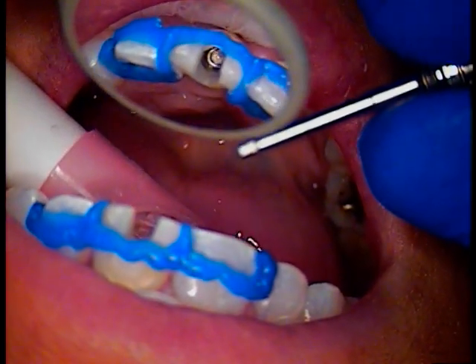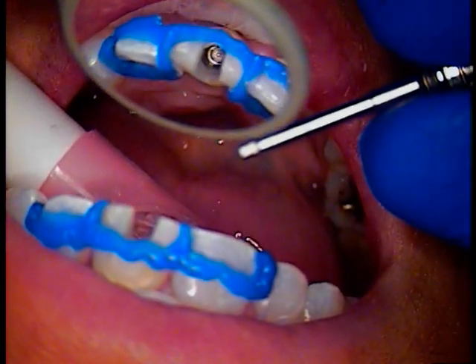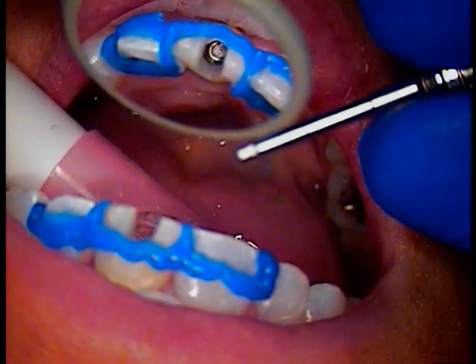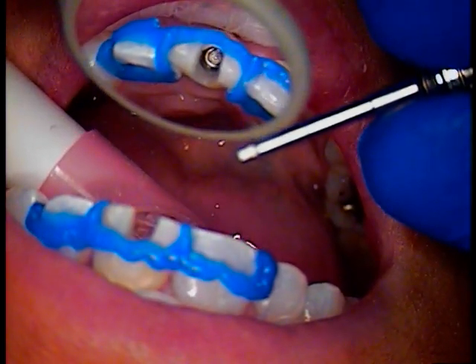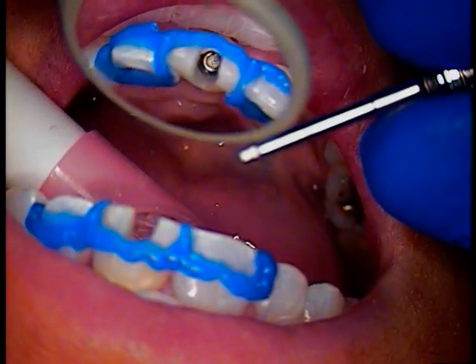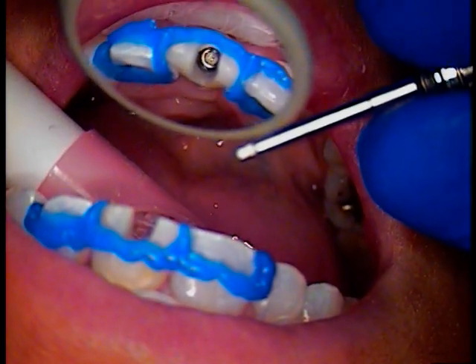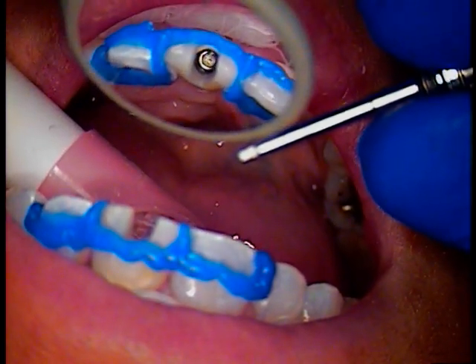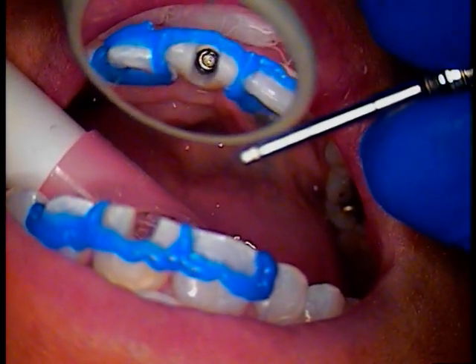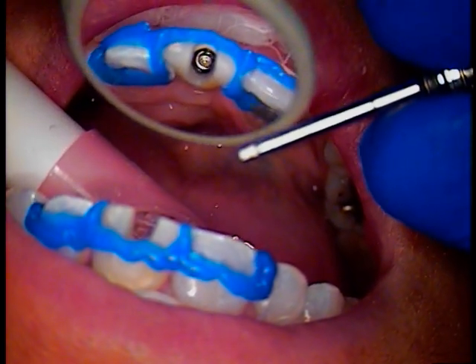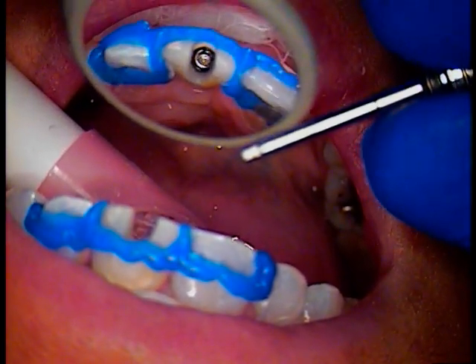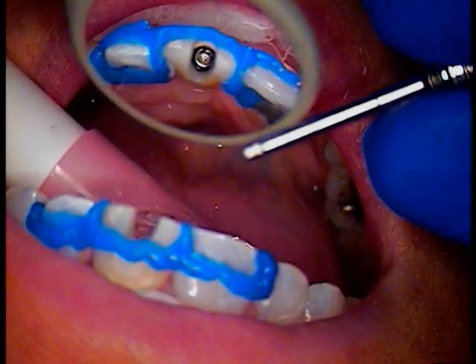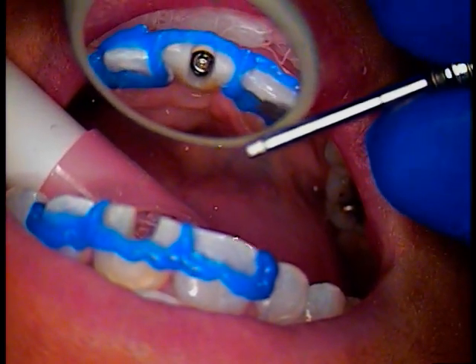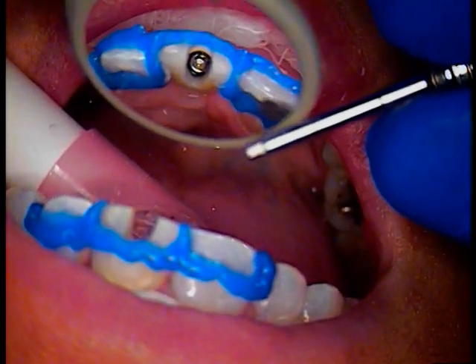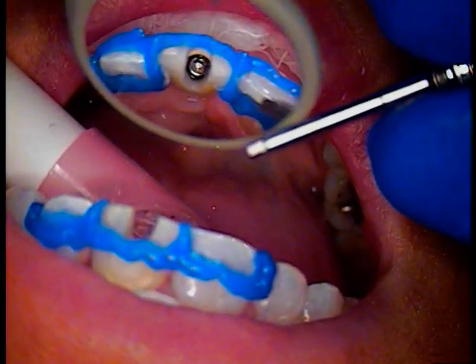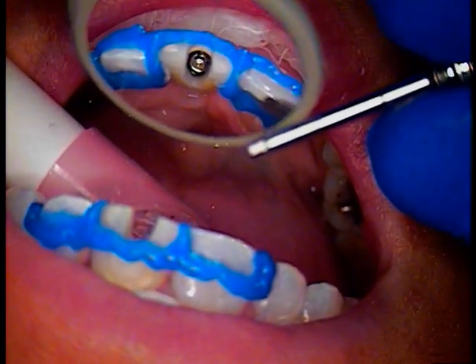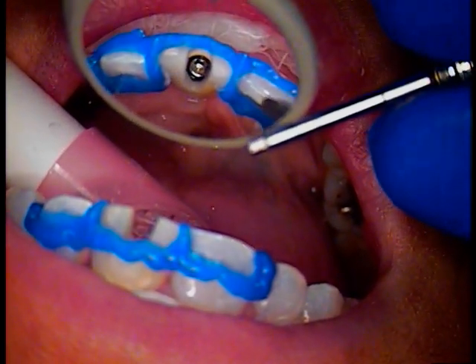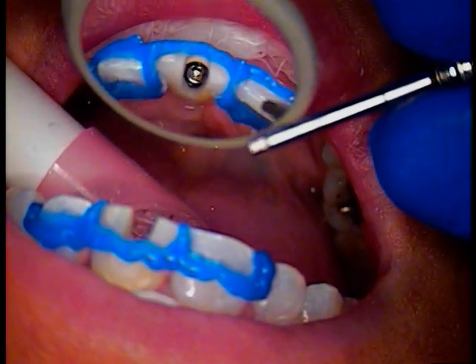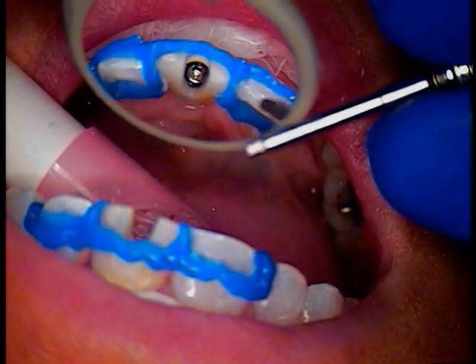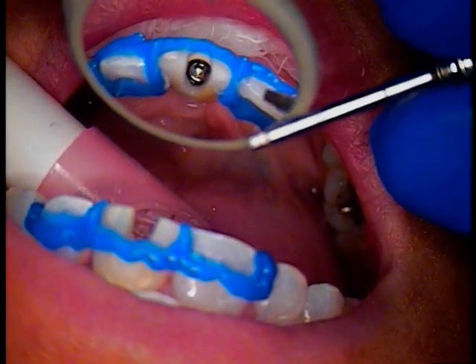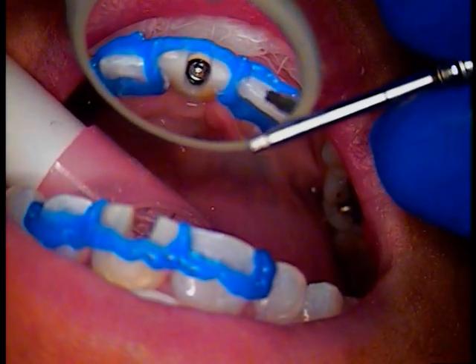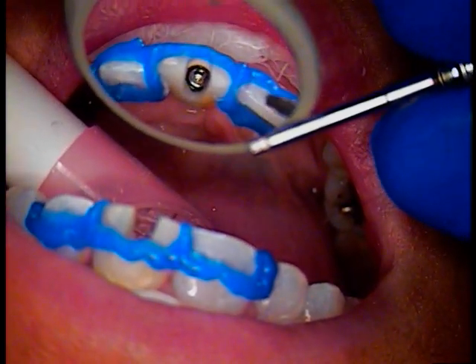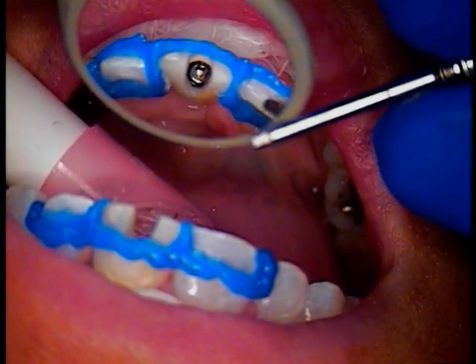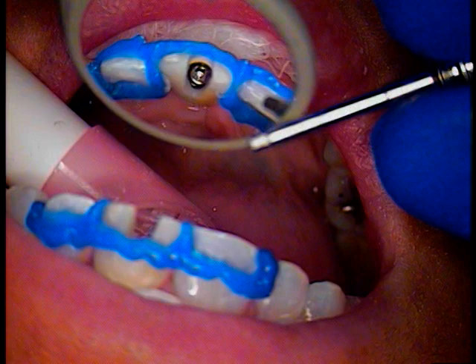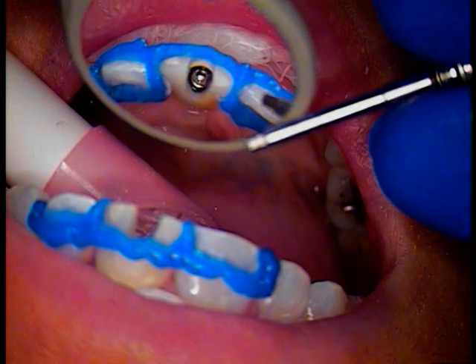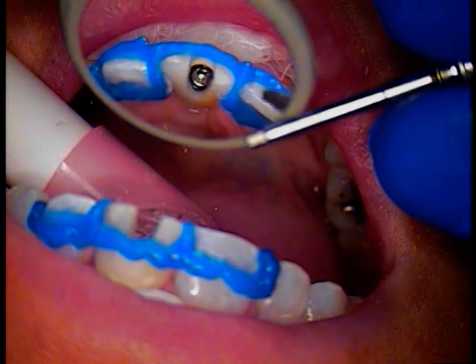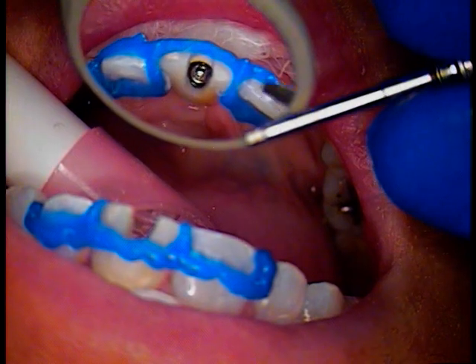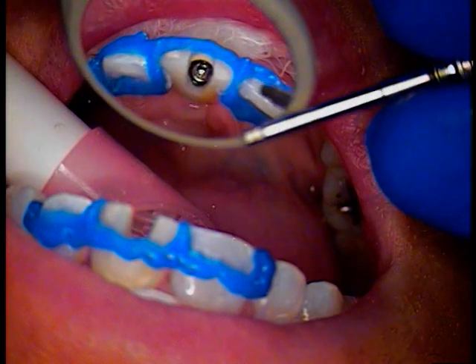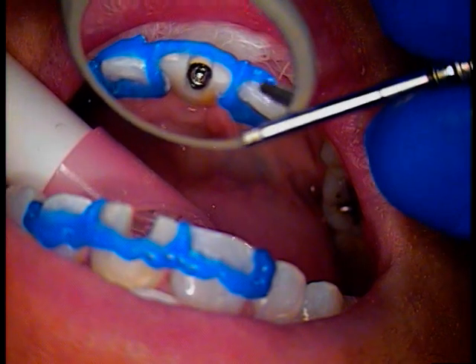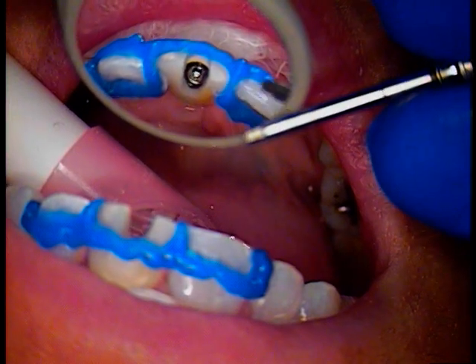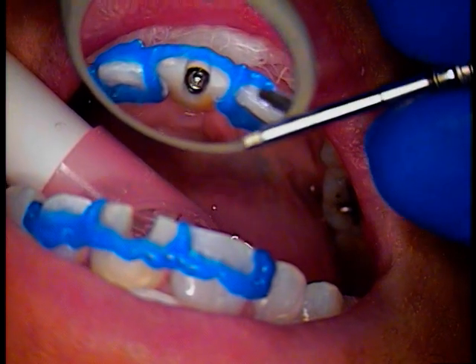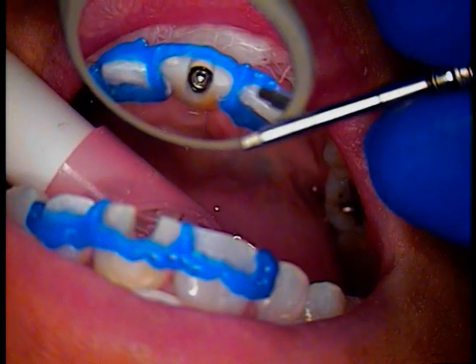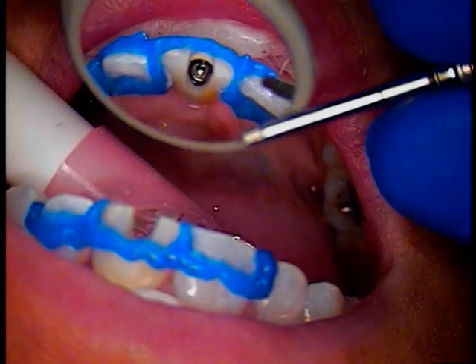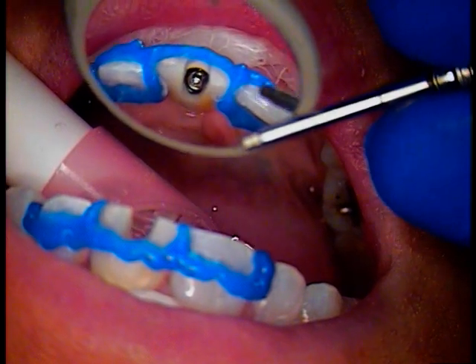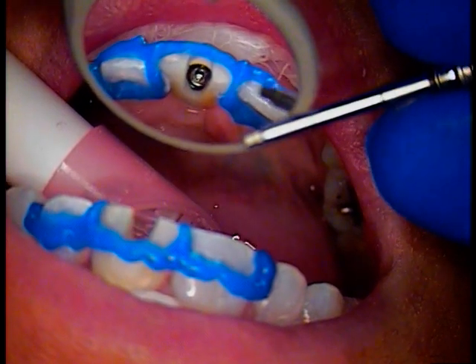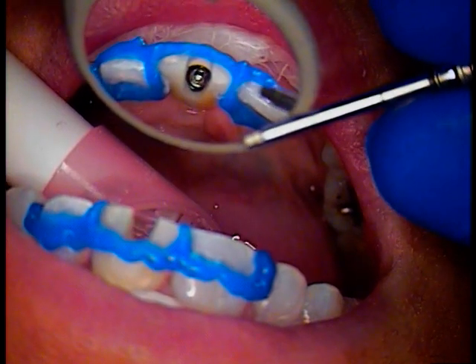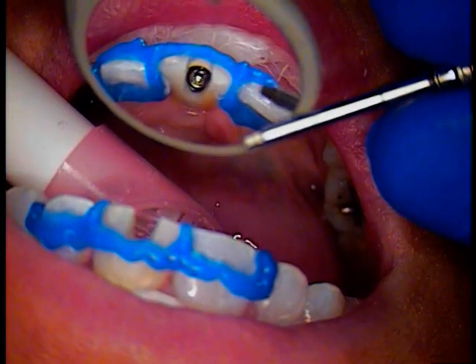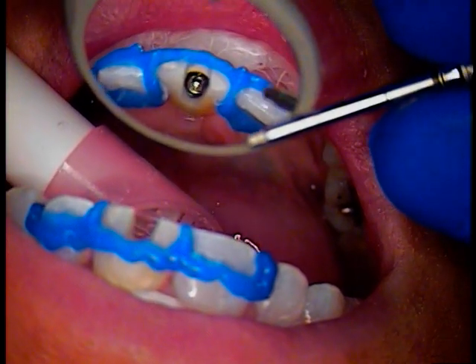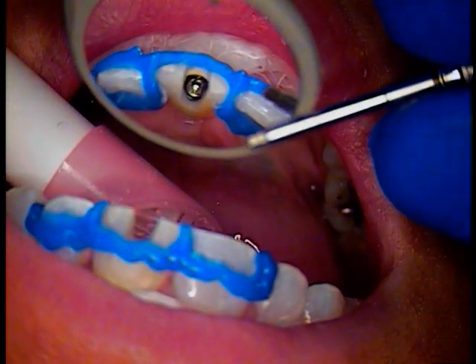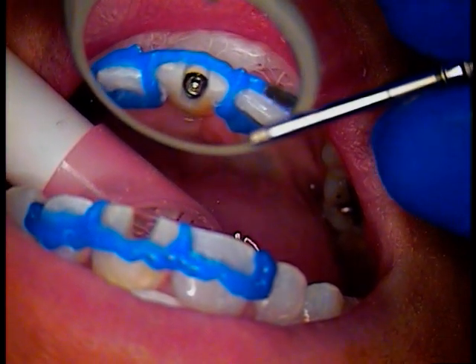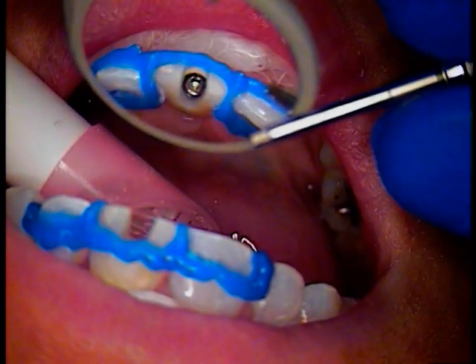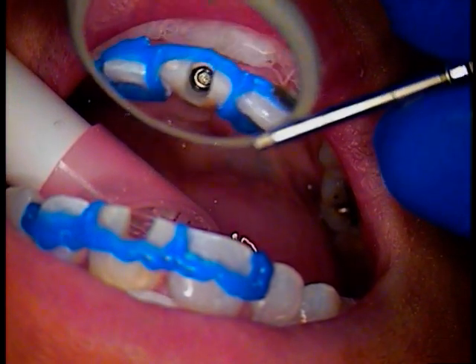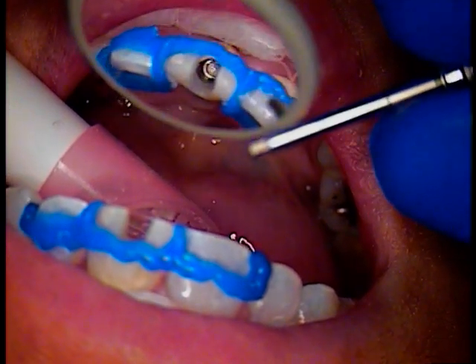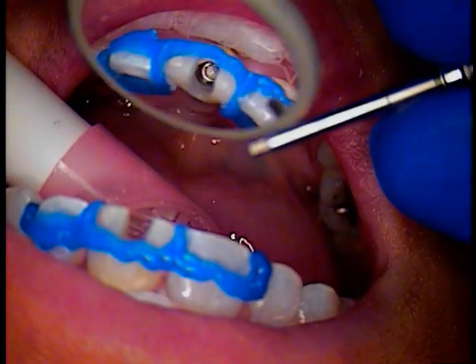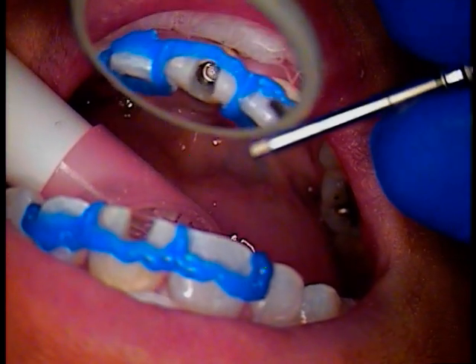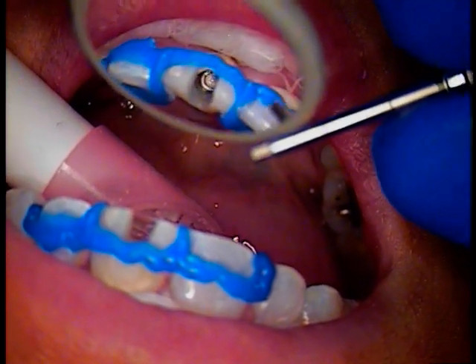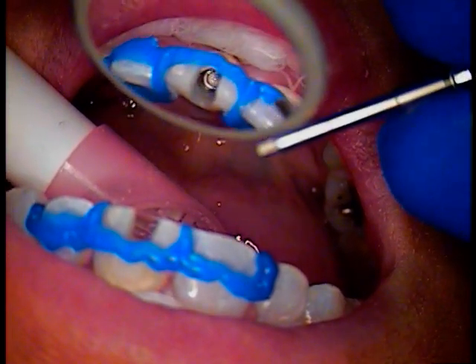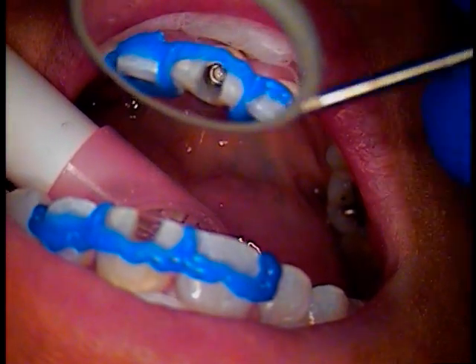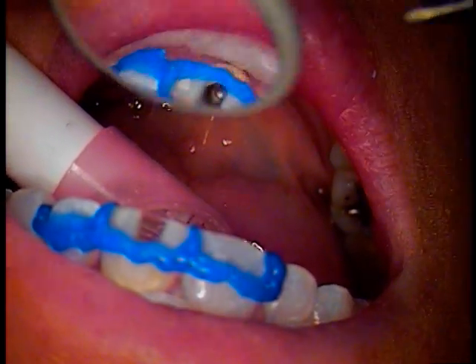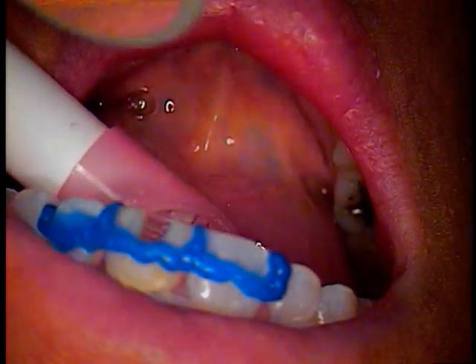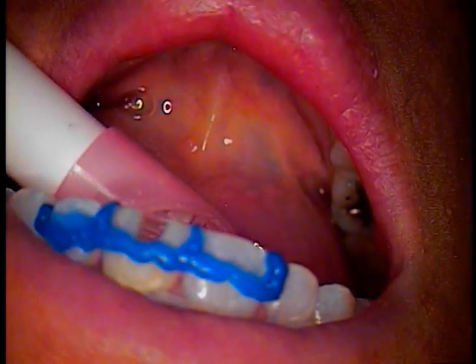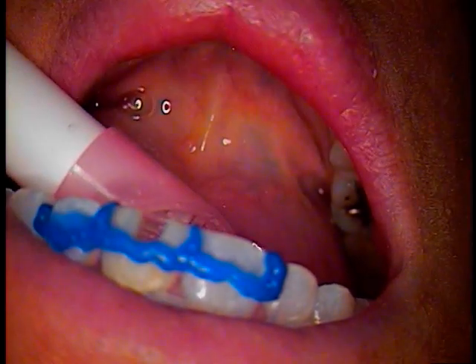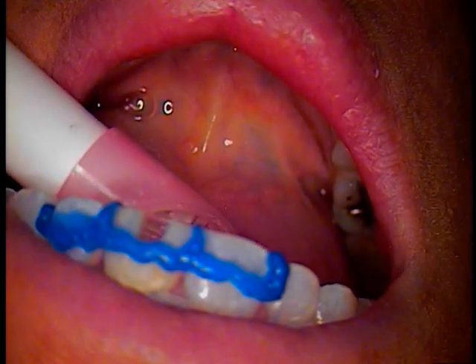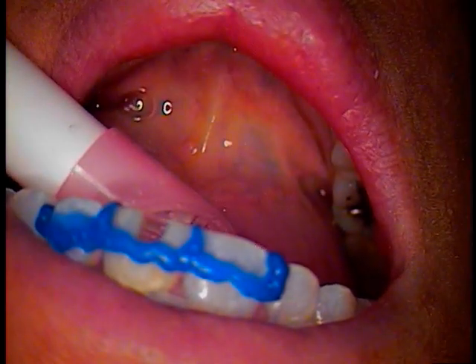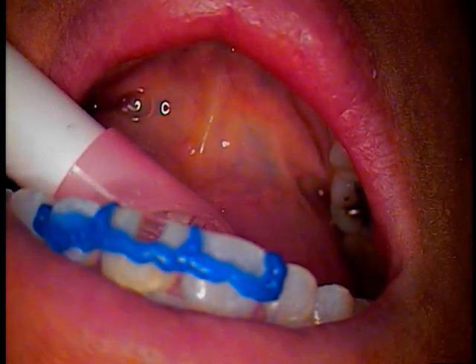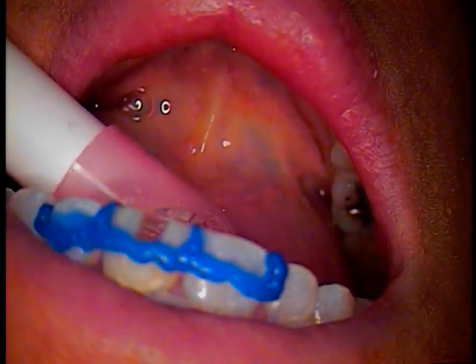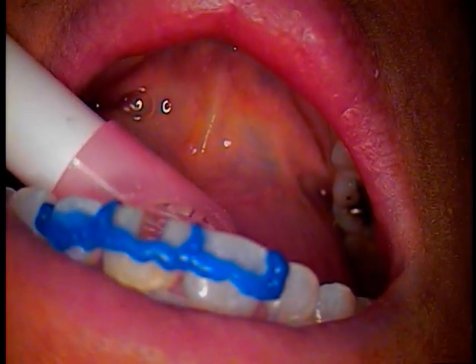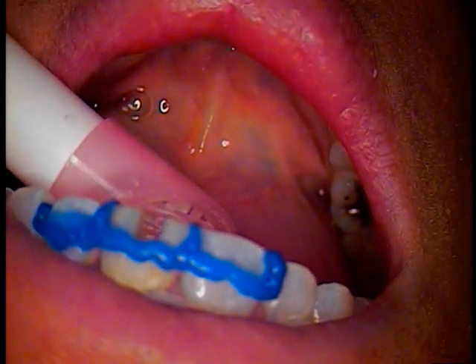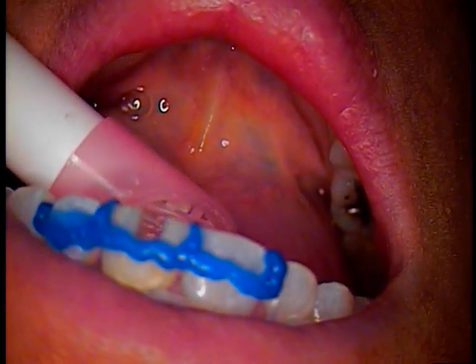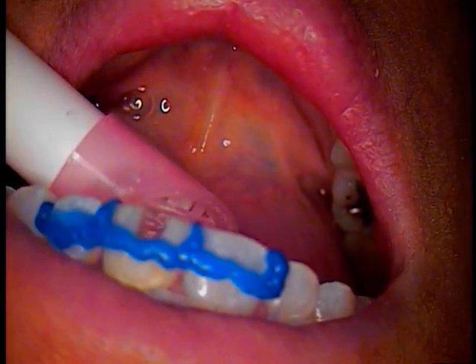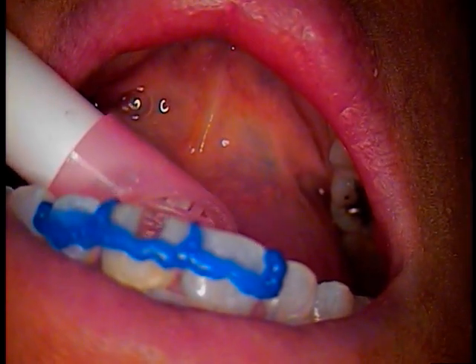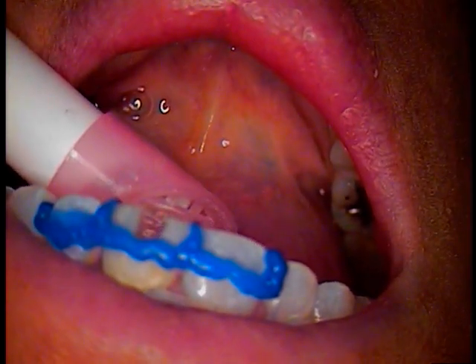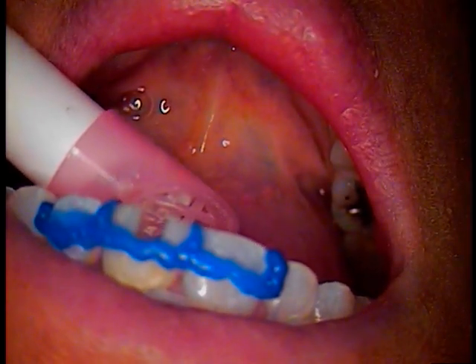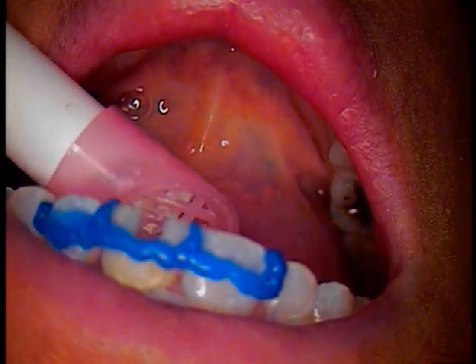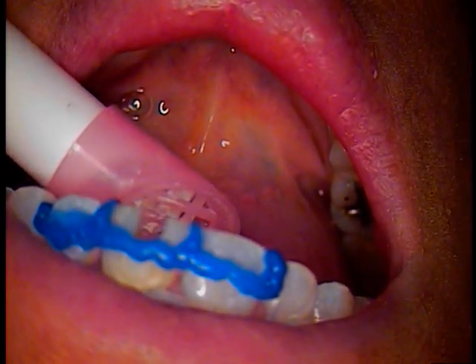Alright, so this is Dr. Jerry Cuomo. I'll be back with another rescue case. Take care.